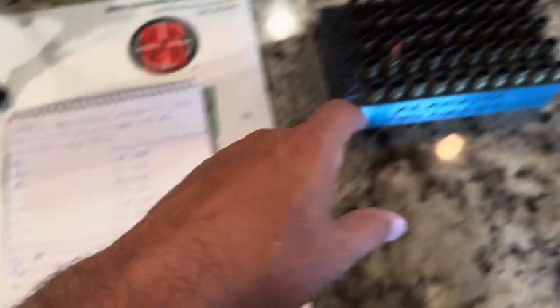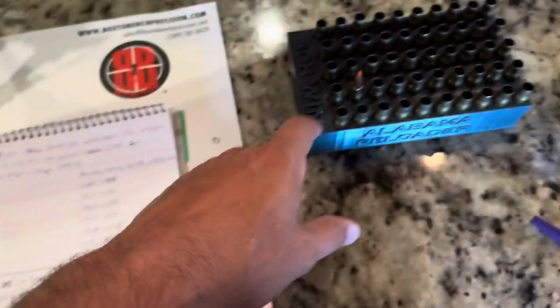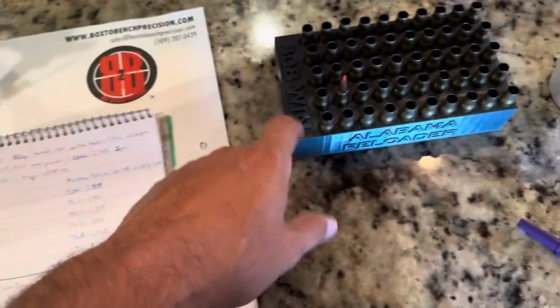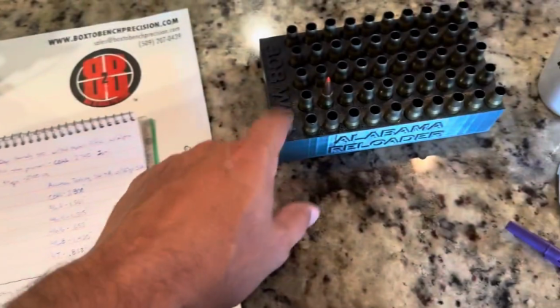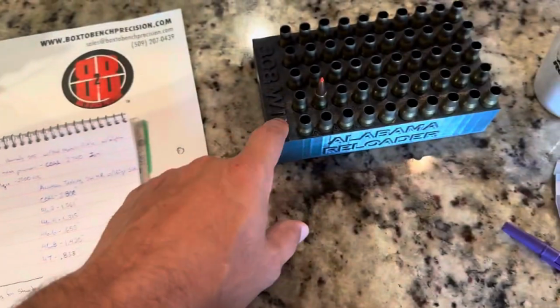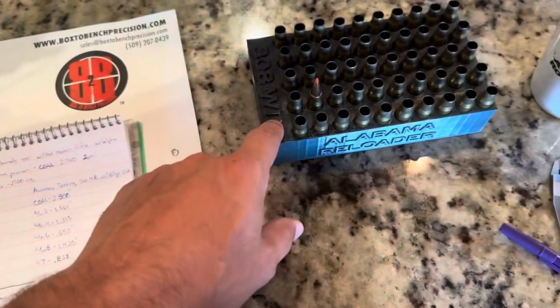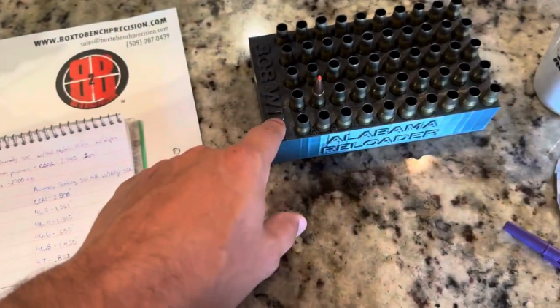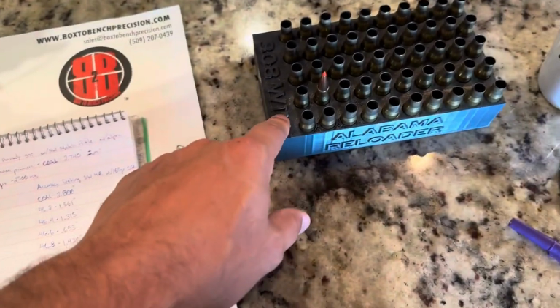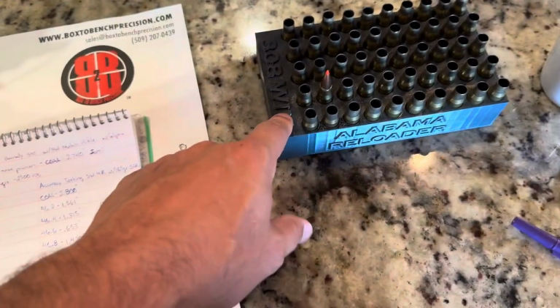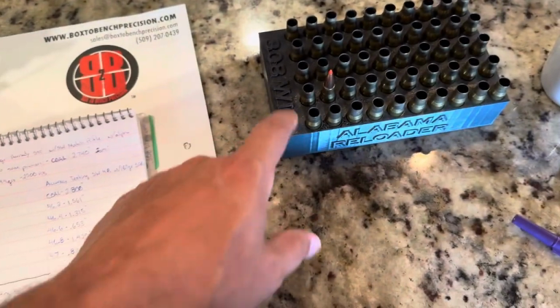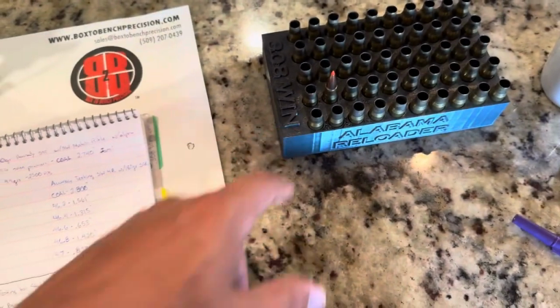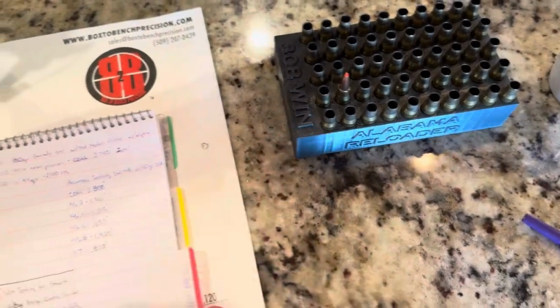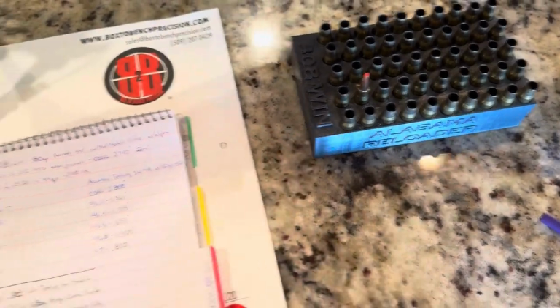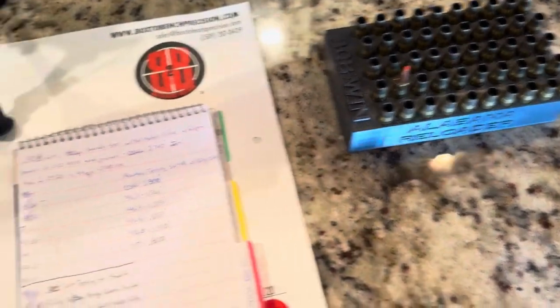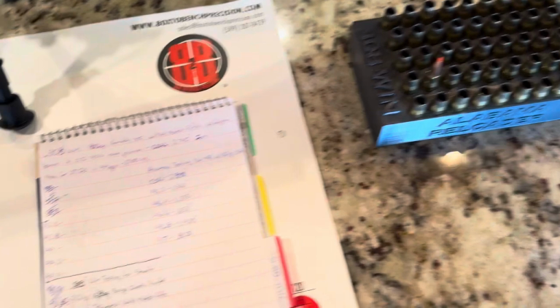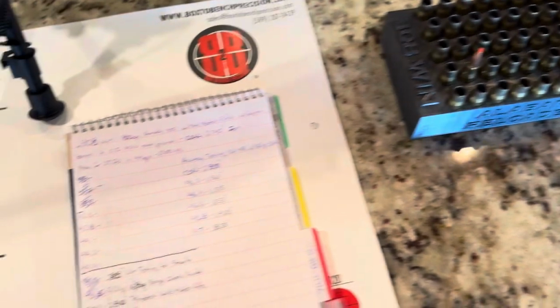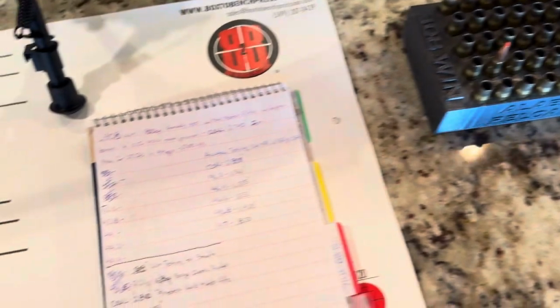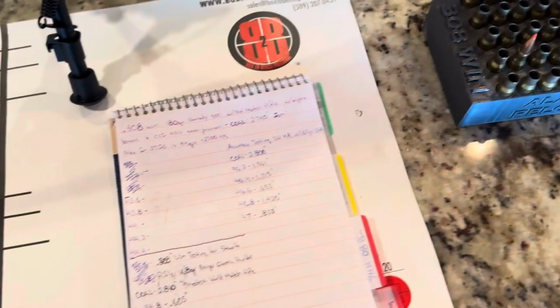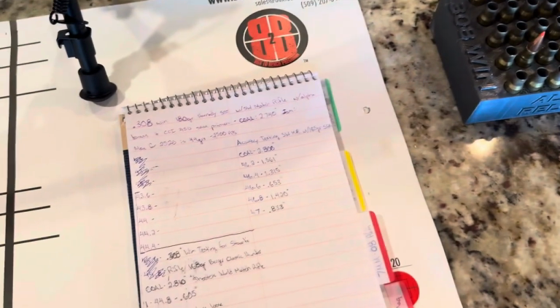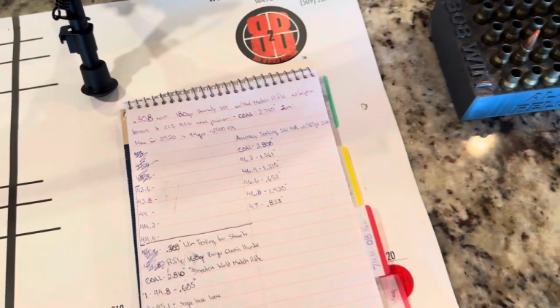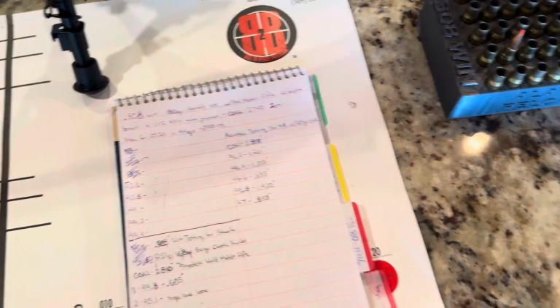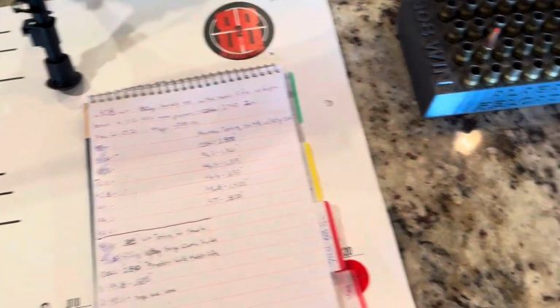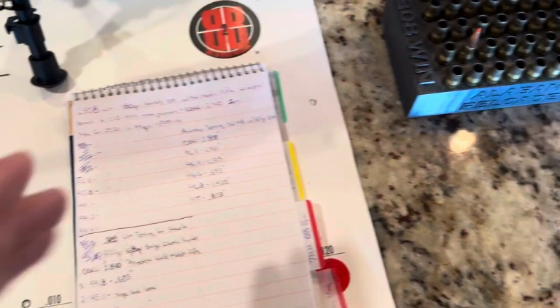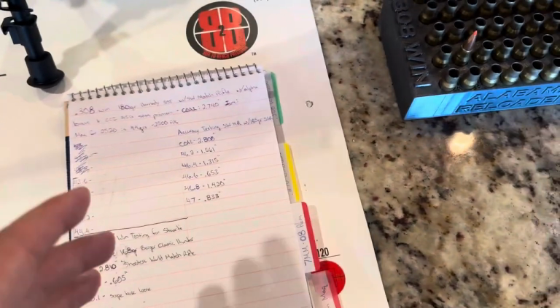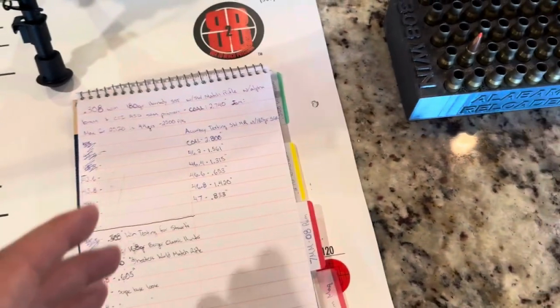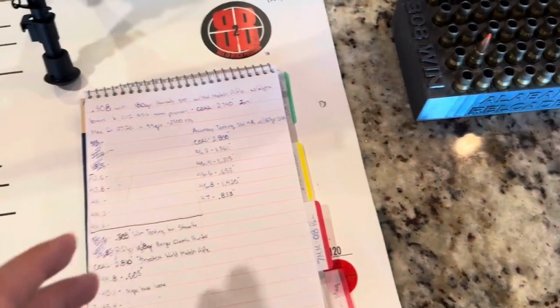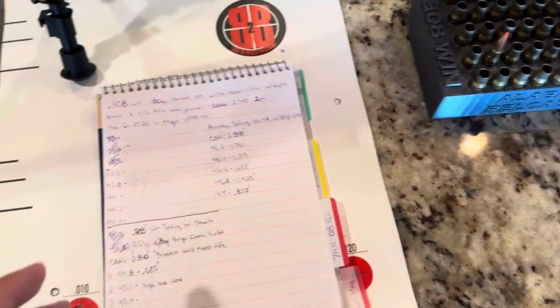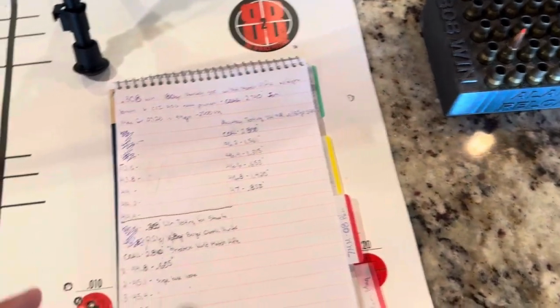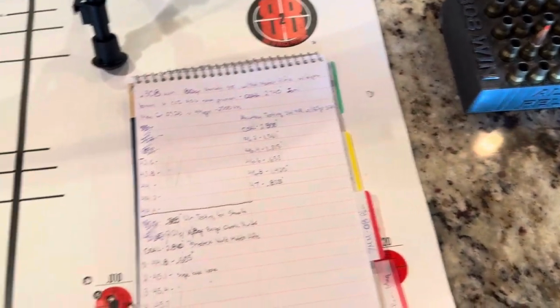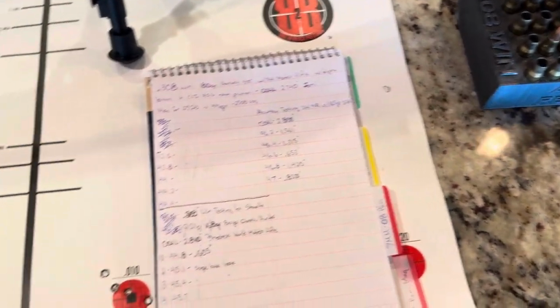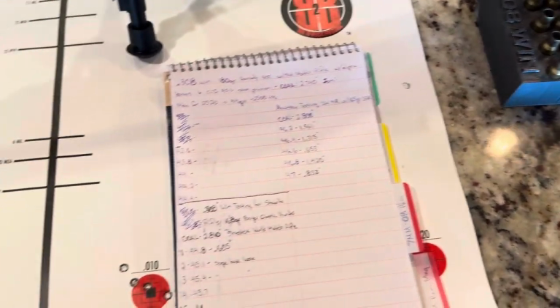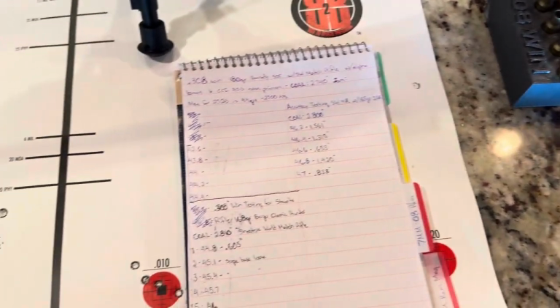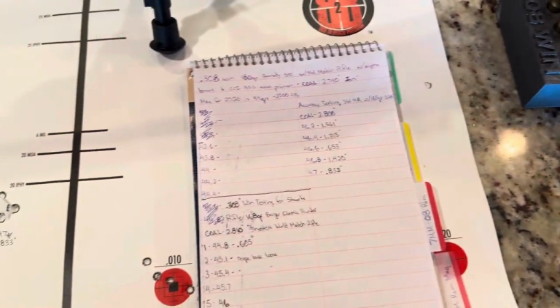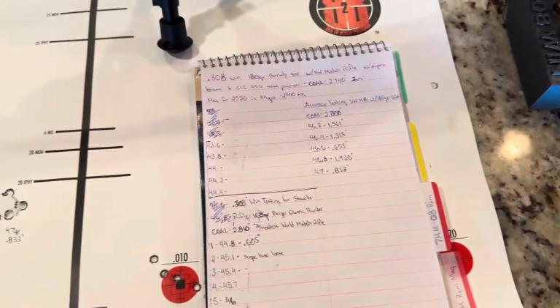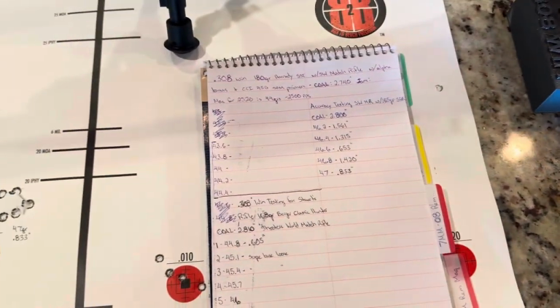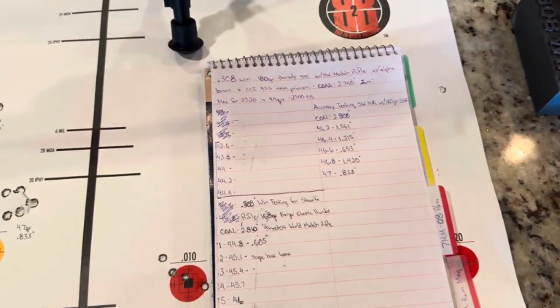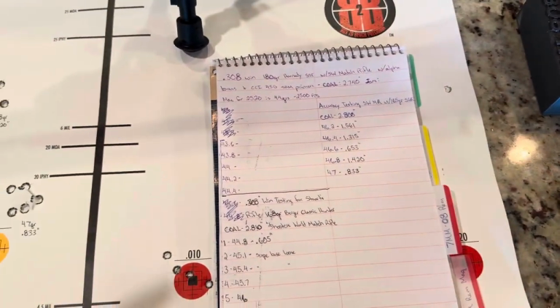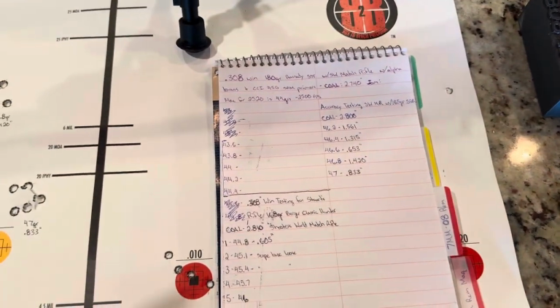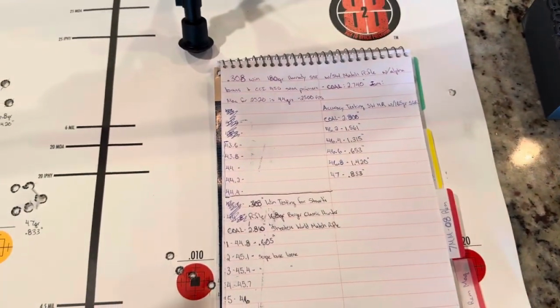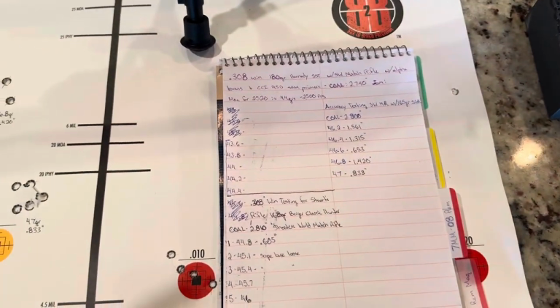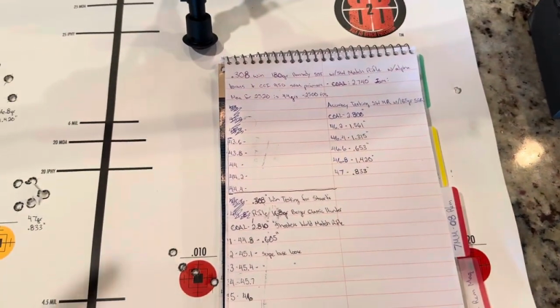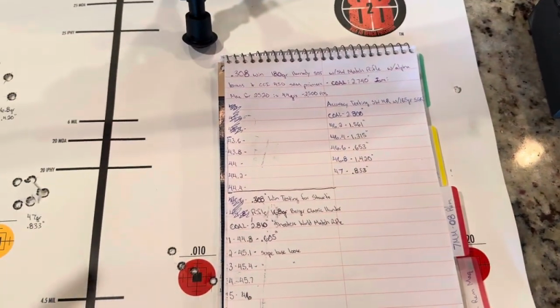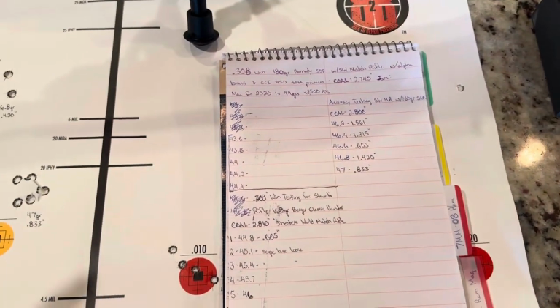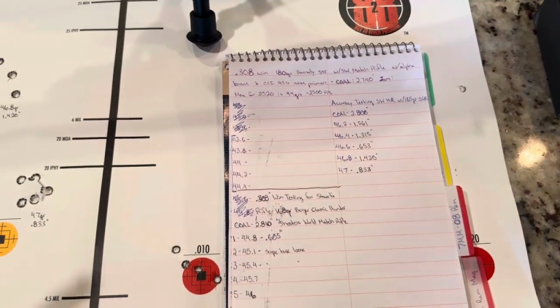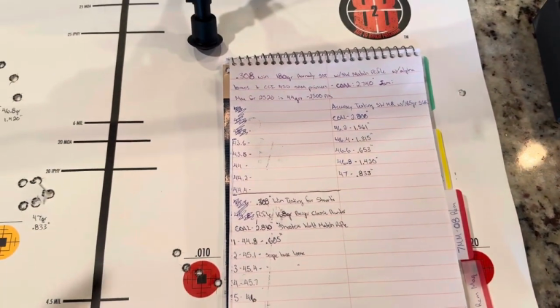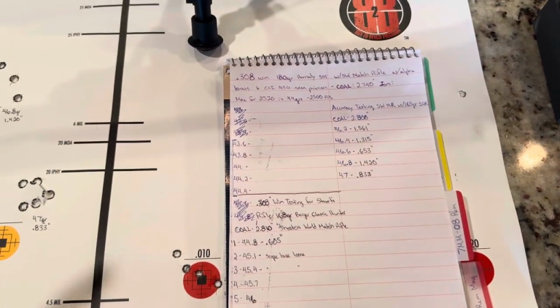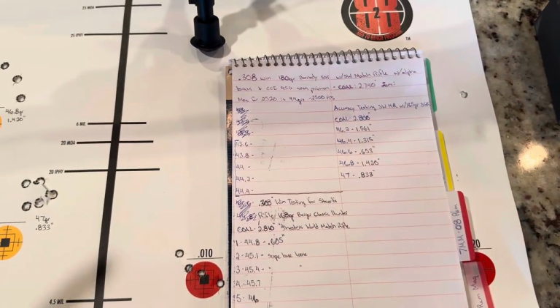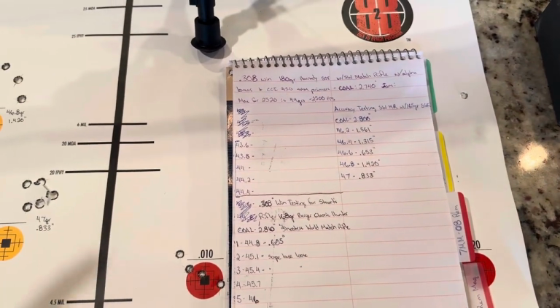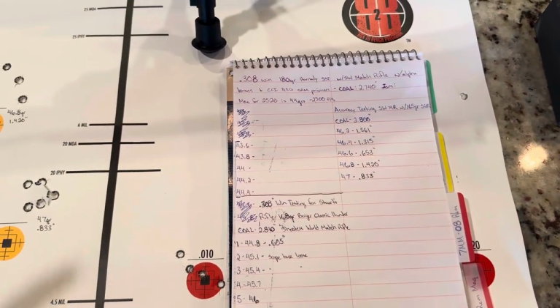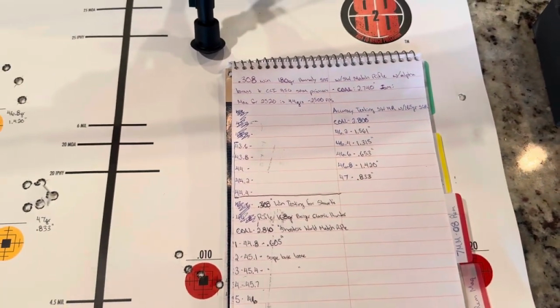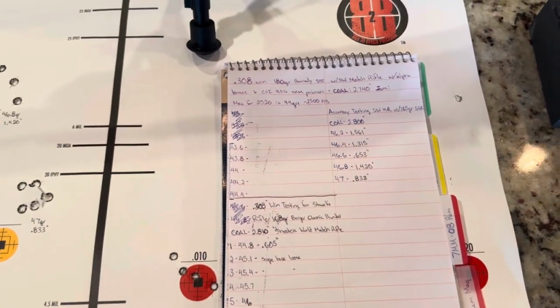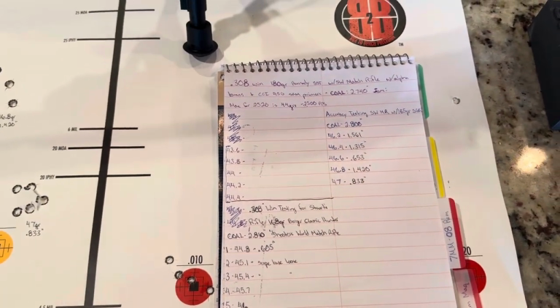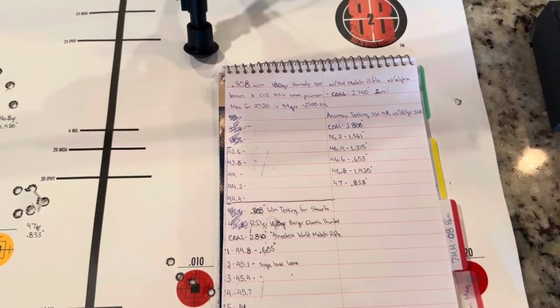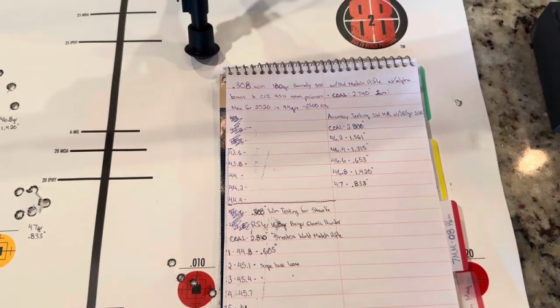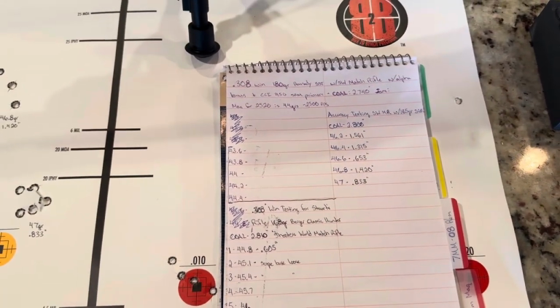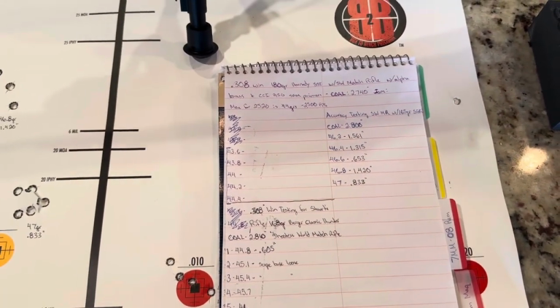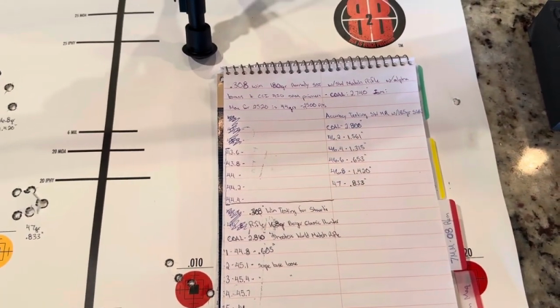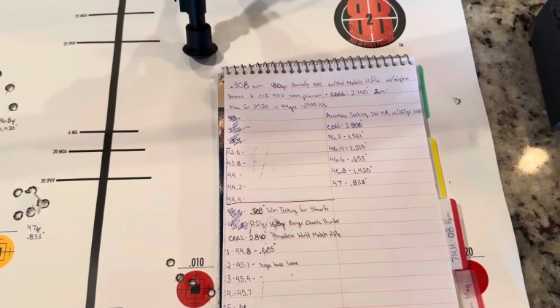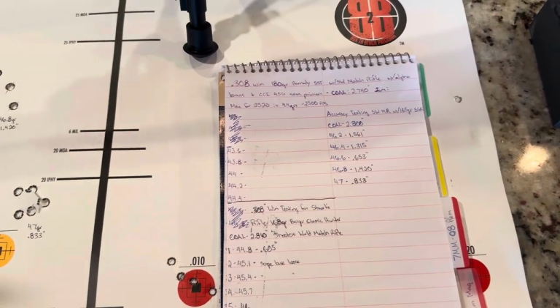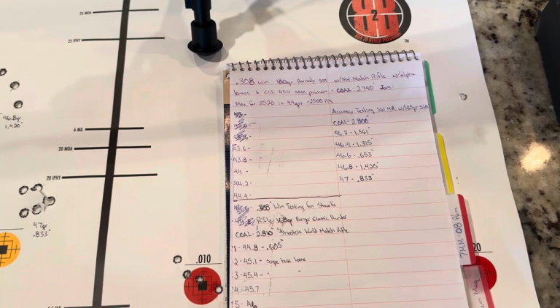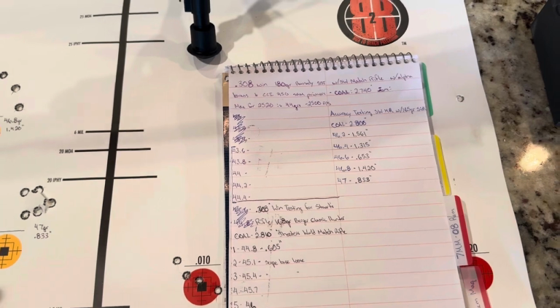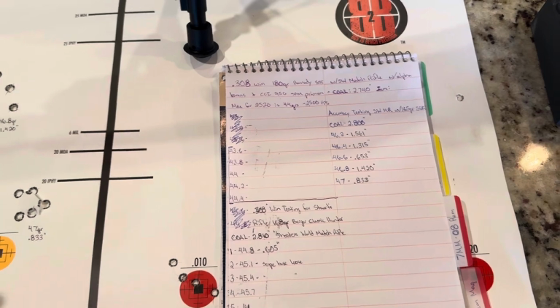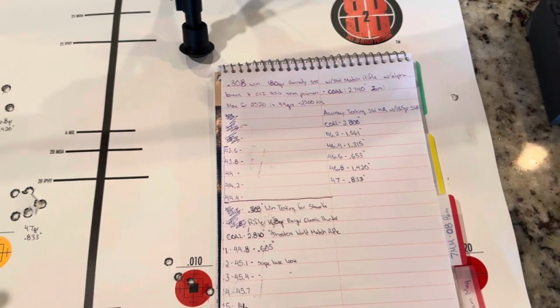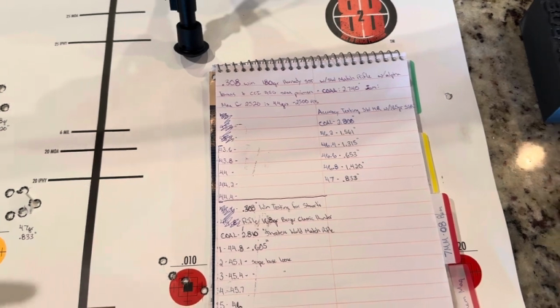Alpha Munitions brass is small rifle primer brass, so I'm using CCI 450 small rifle magnum primers.